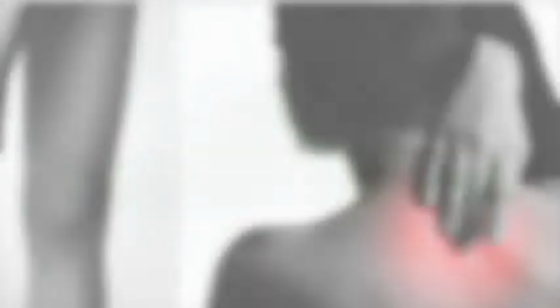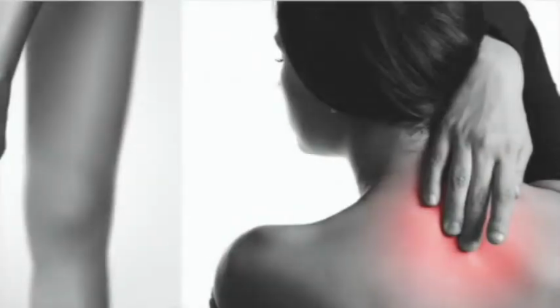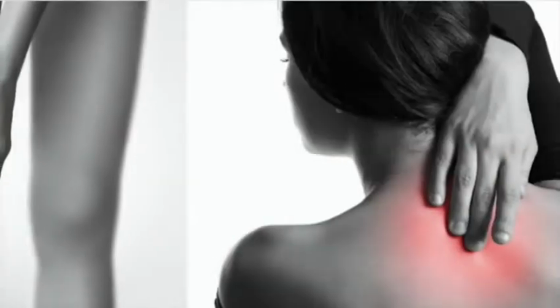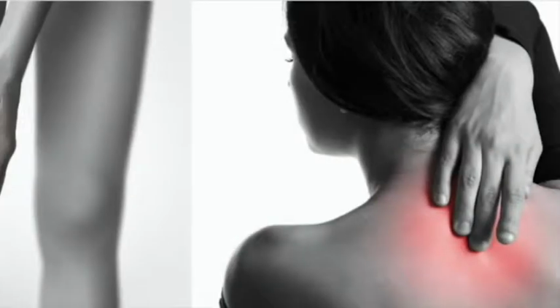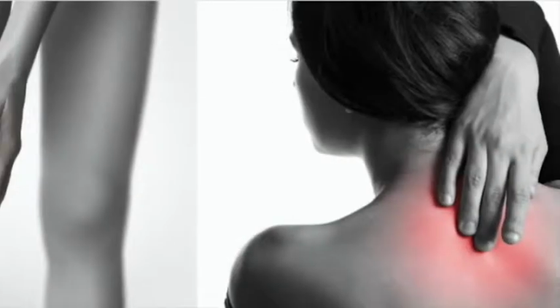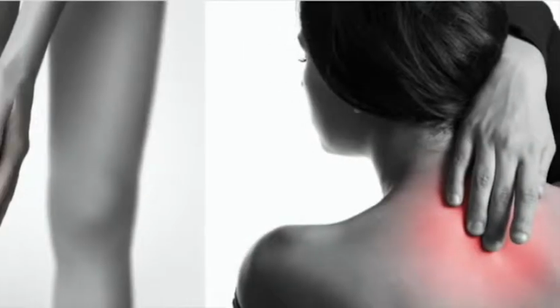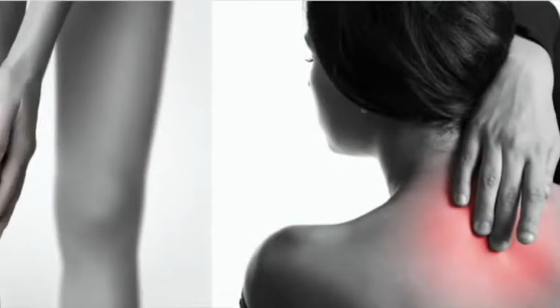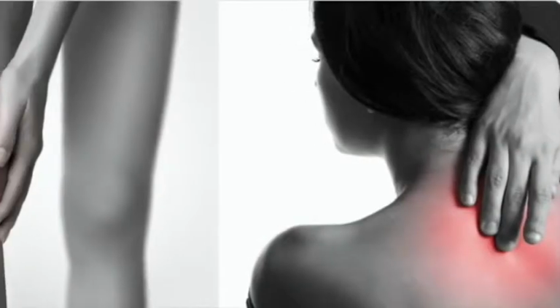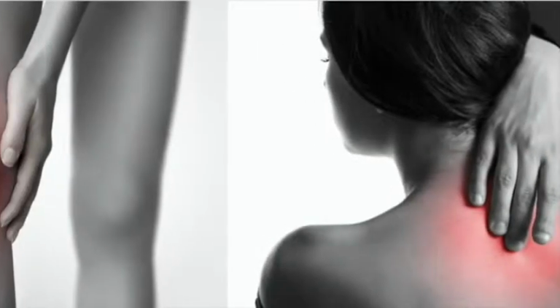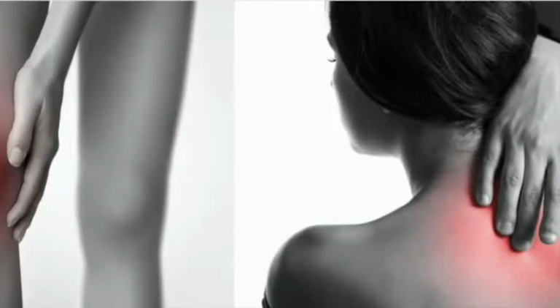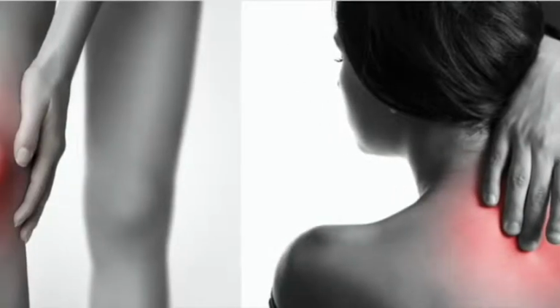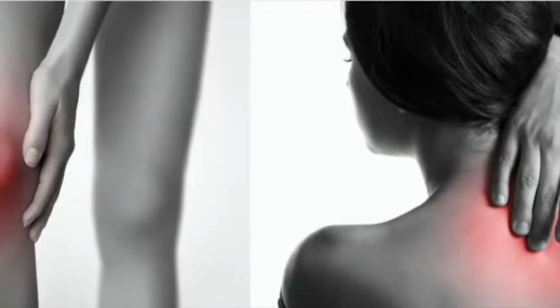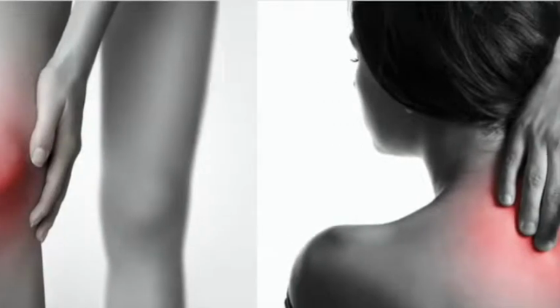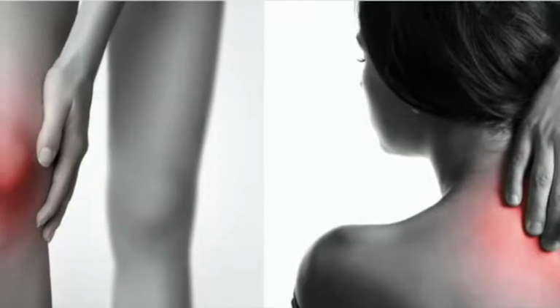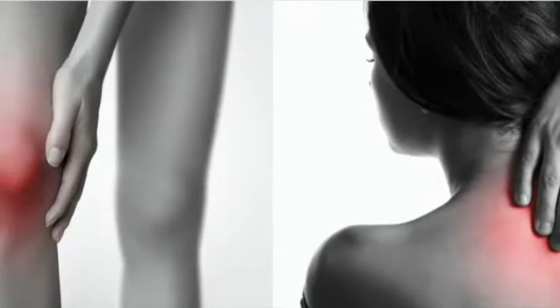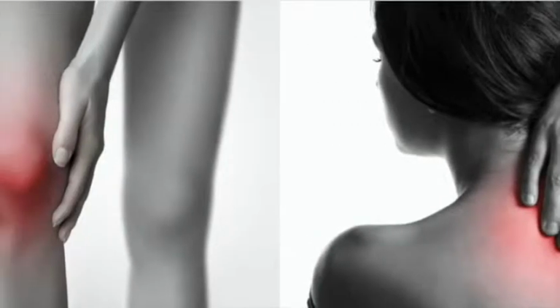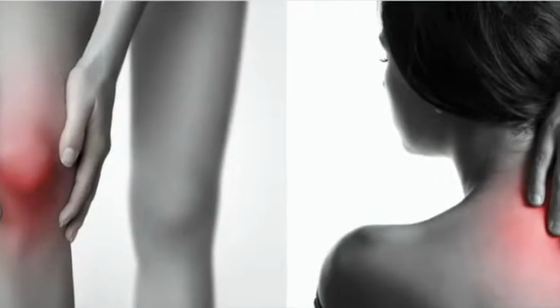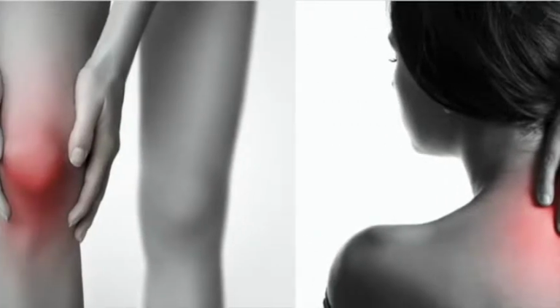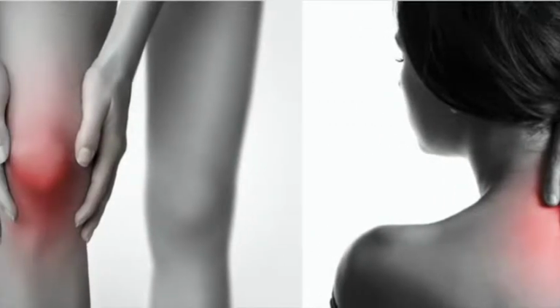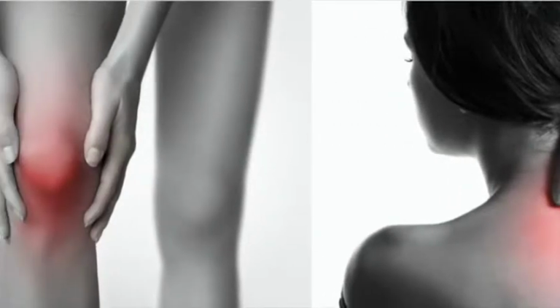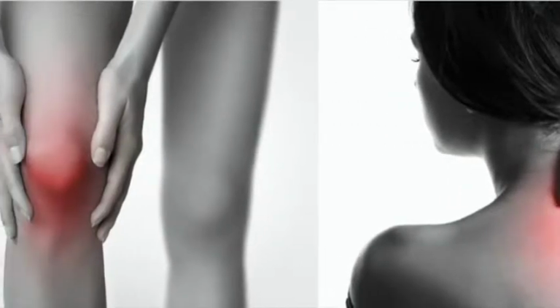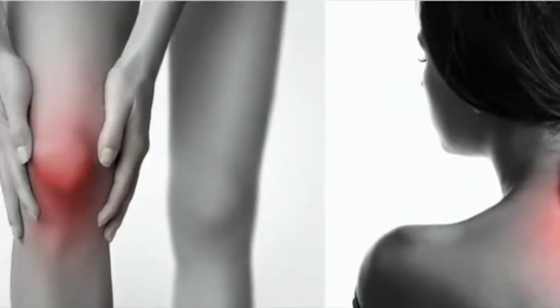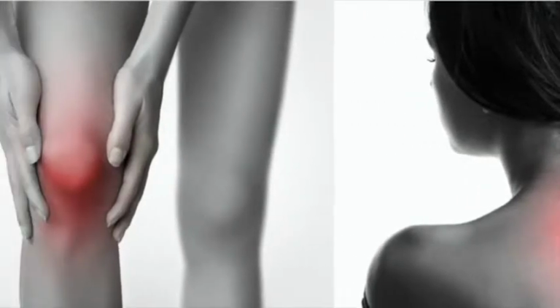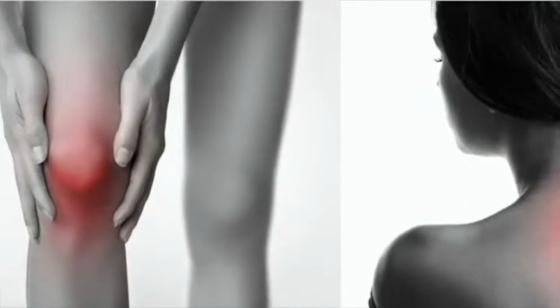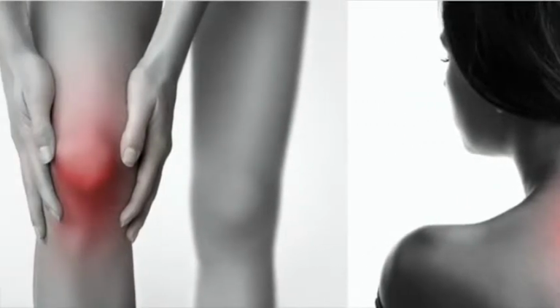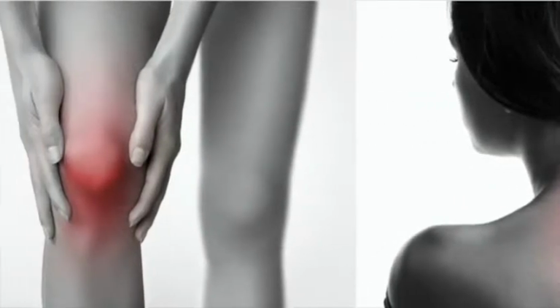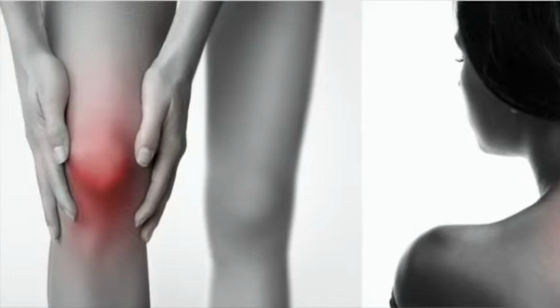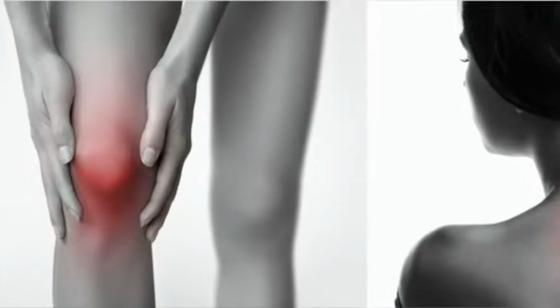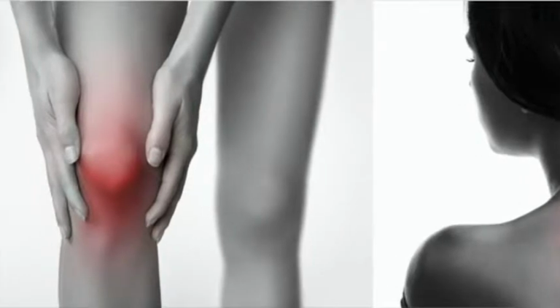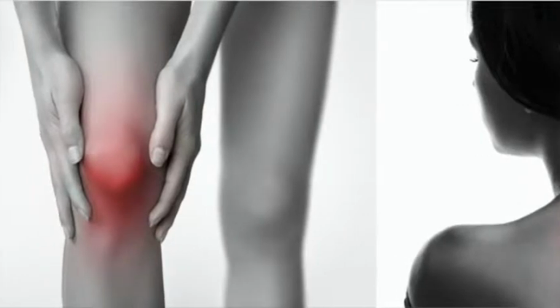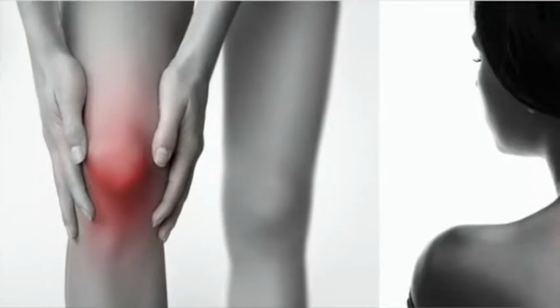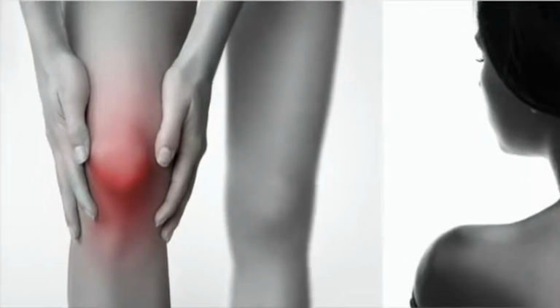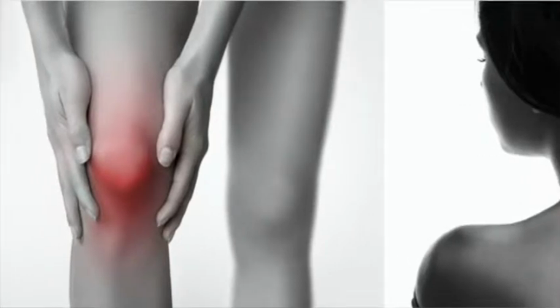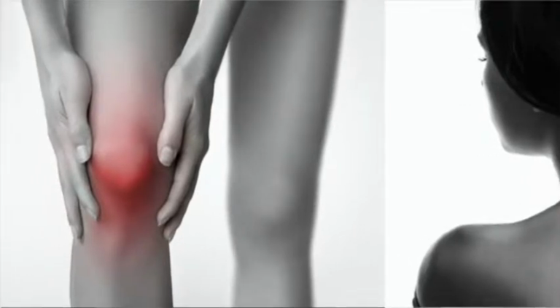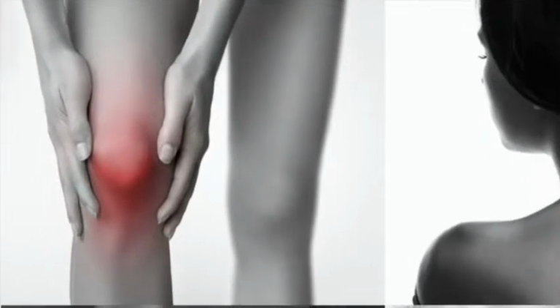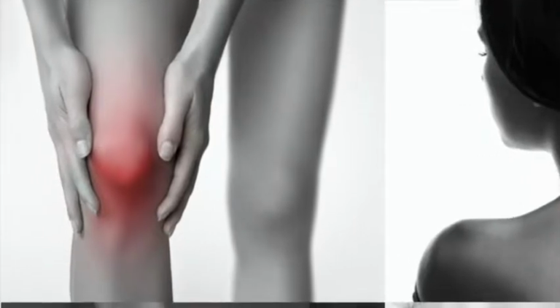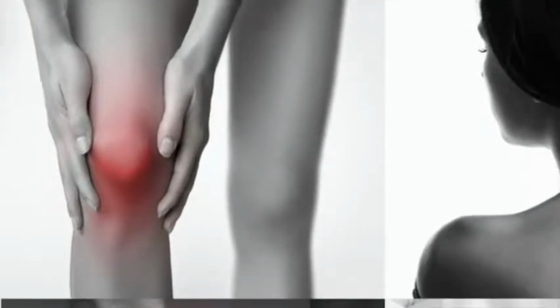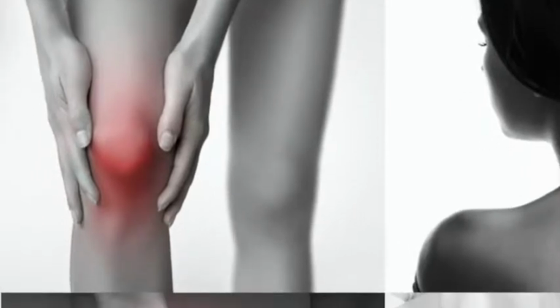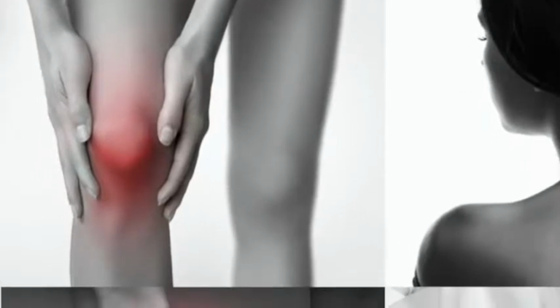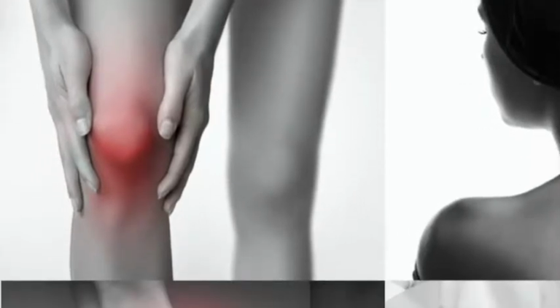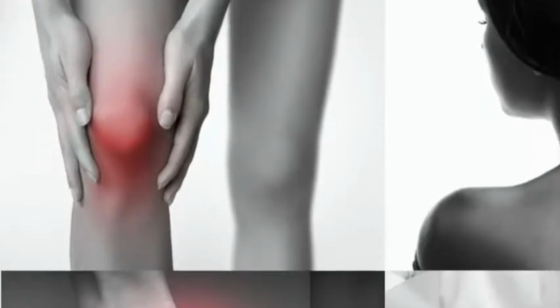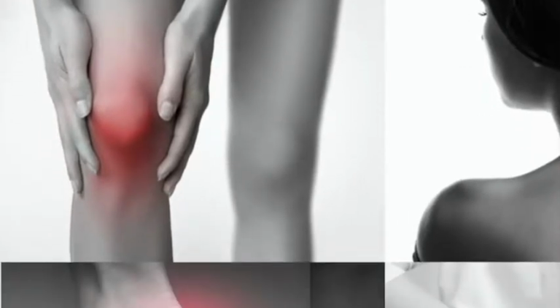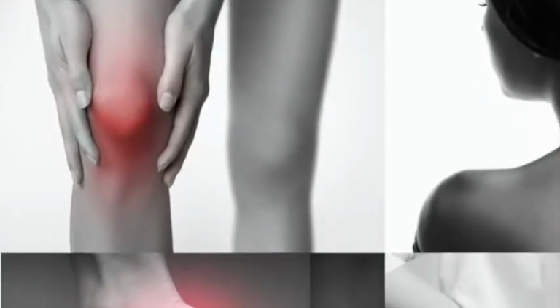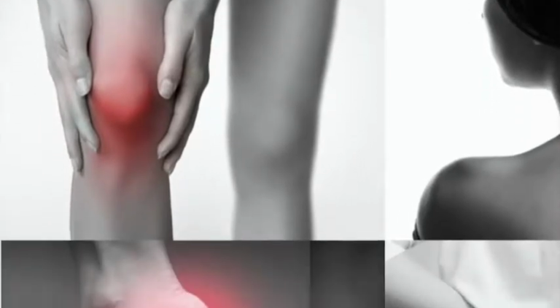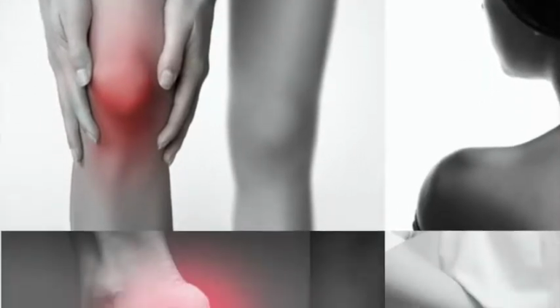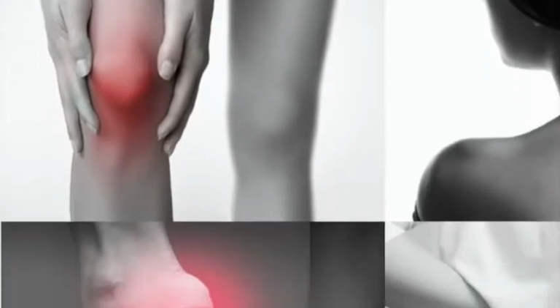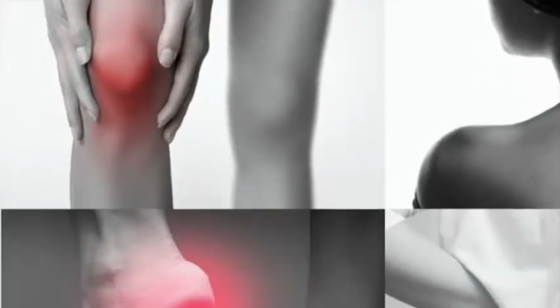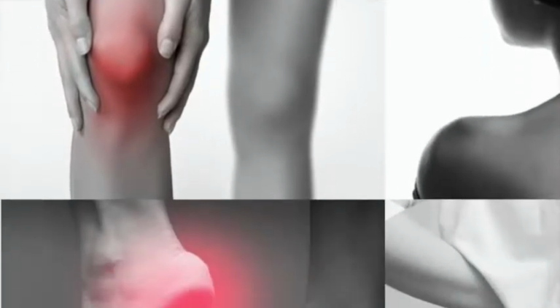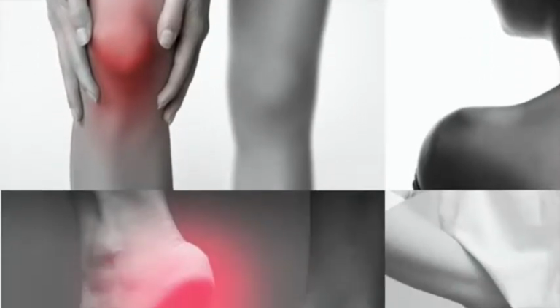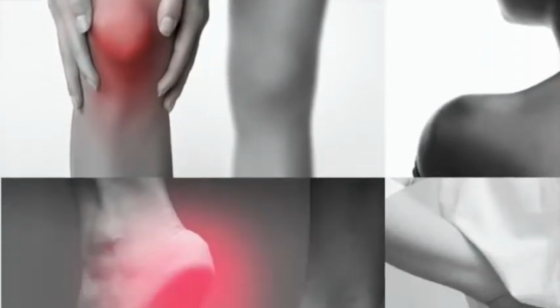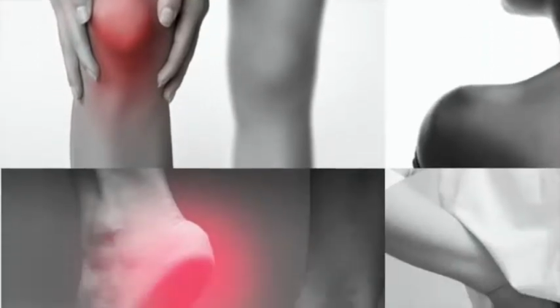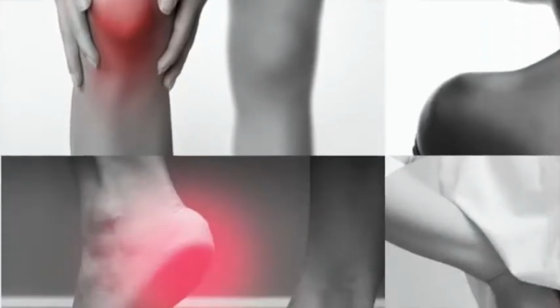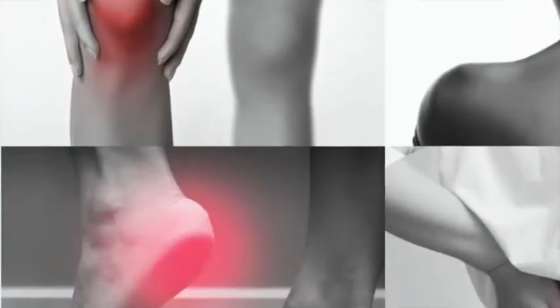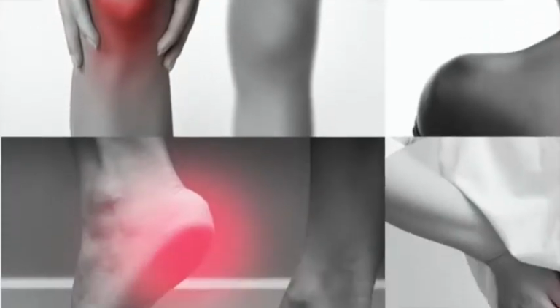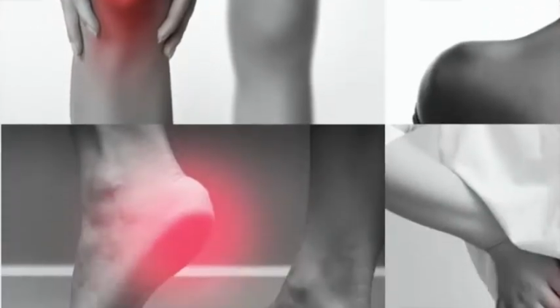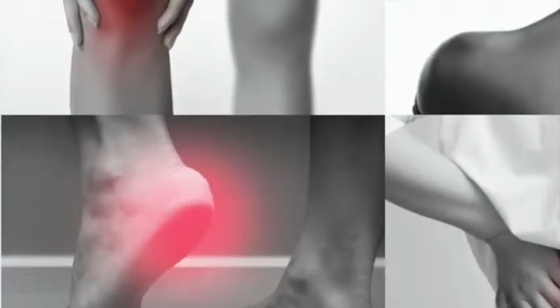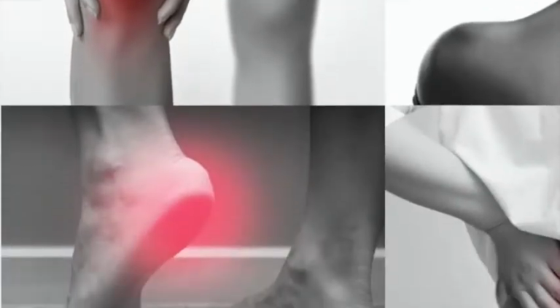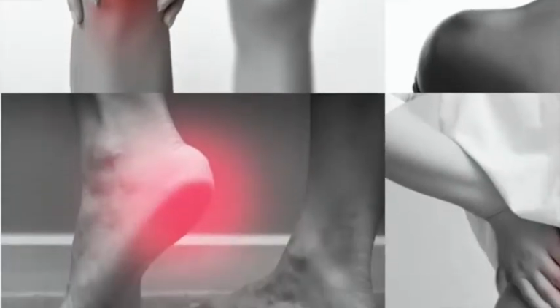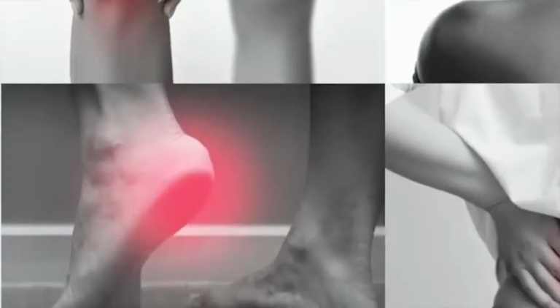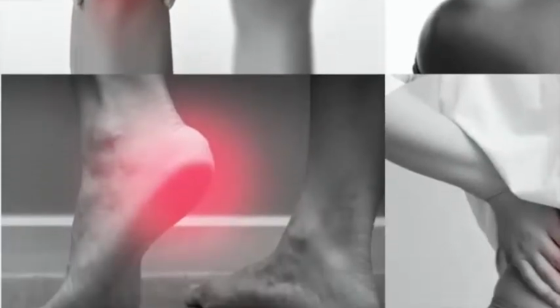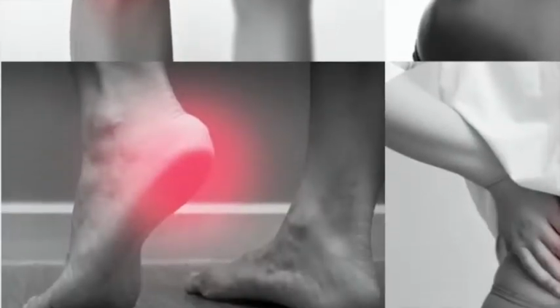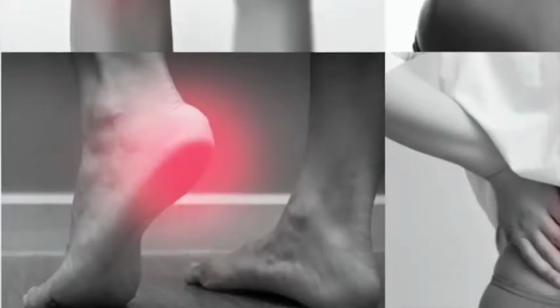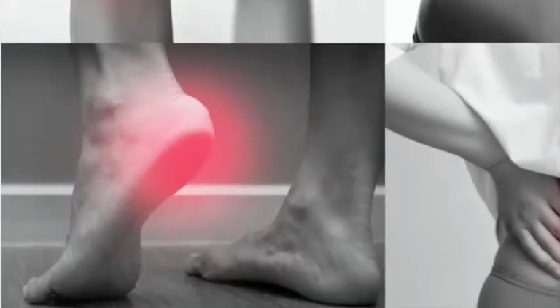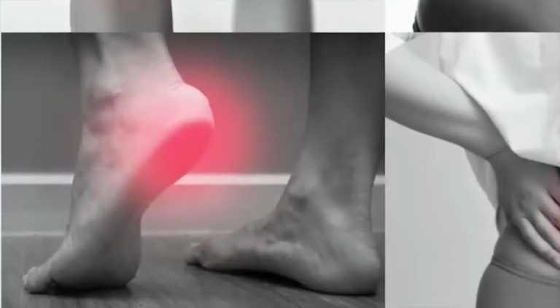Are you suffering from lower back pain, knee pain, shoulder pain, sciatic, muscle pain, or any chronic pain?